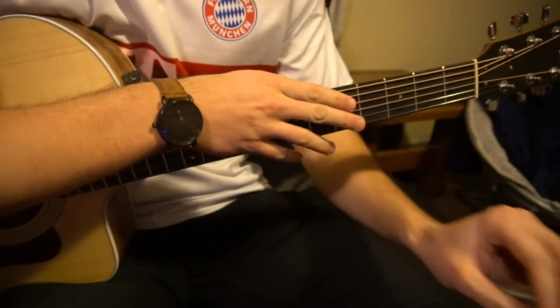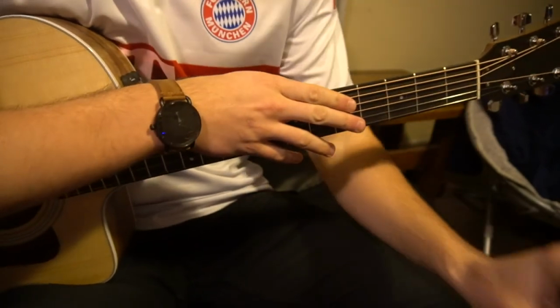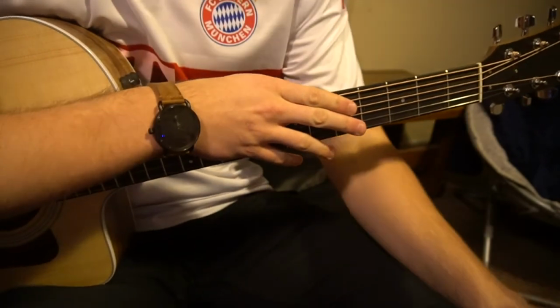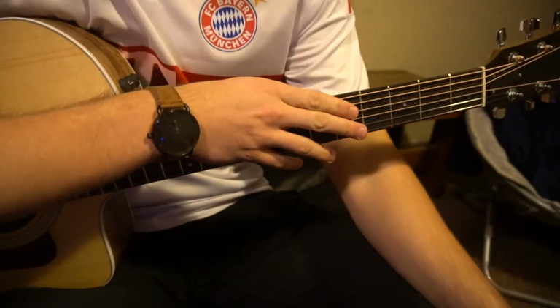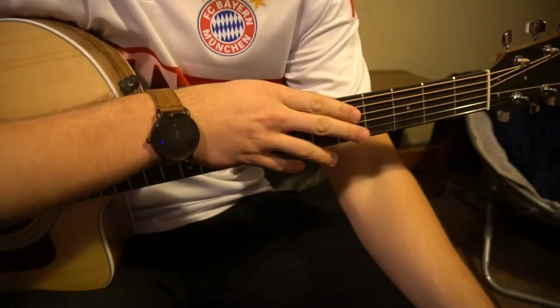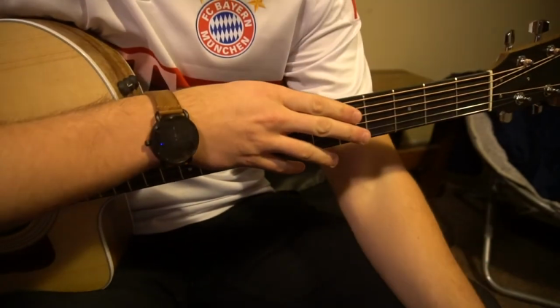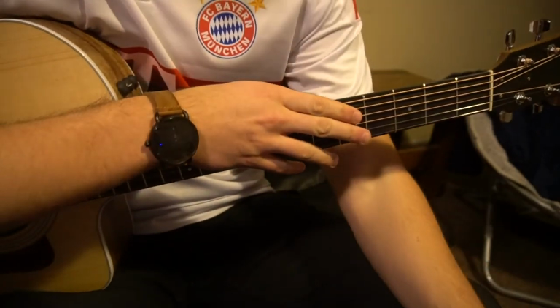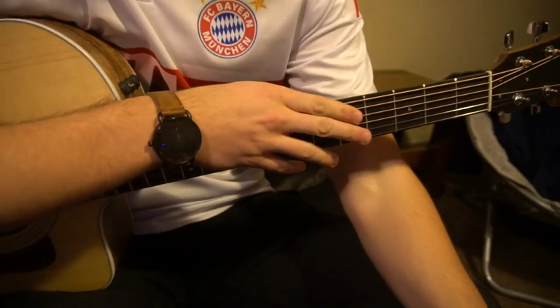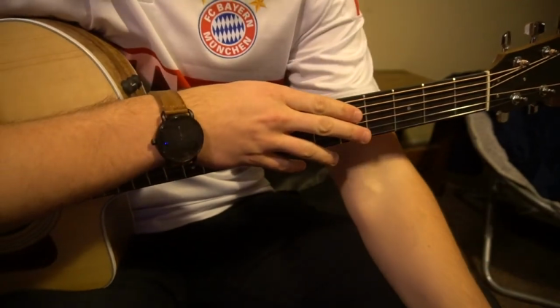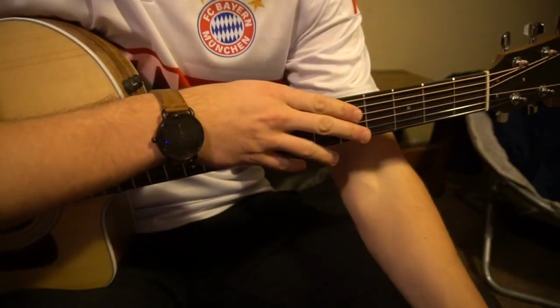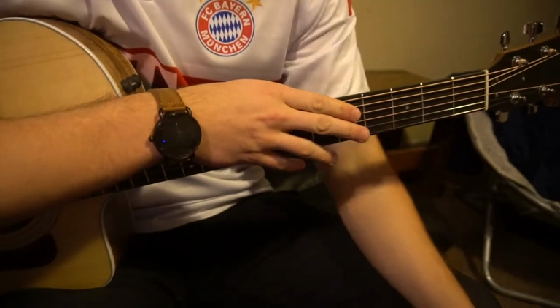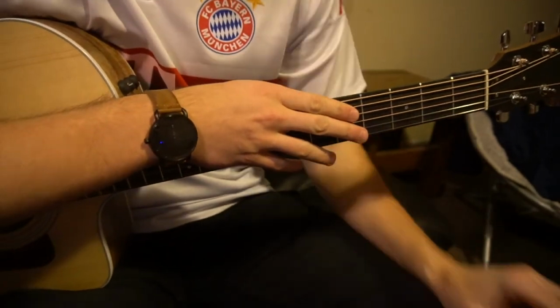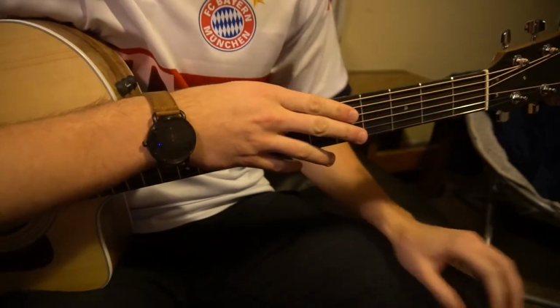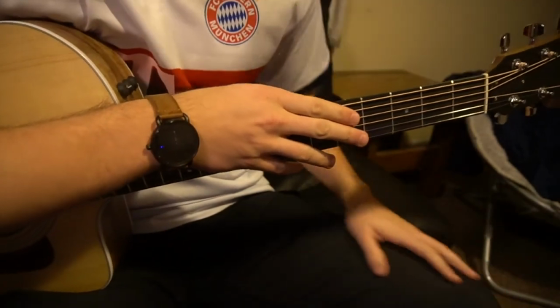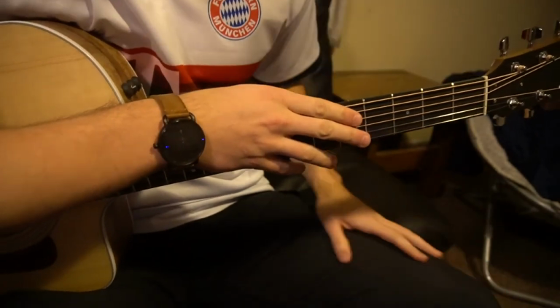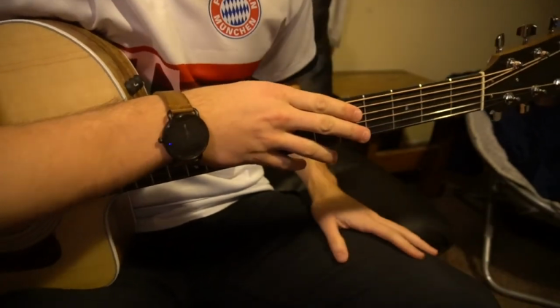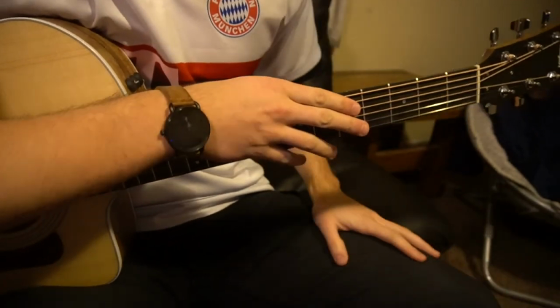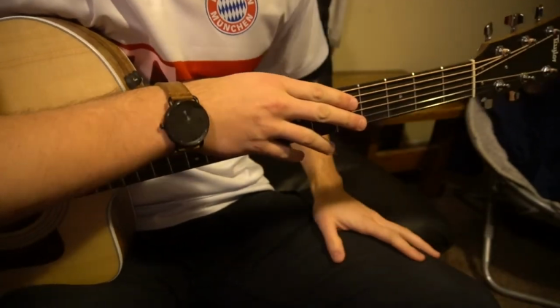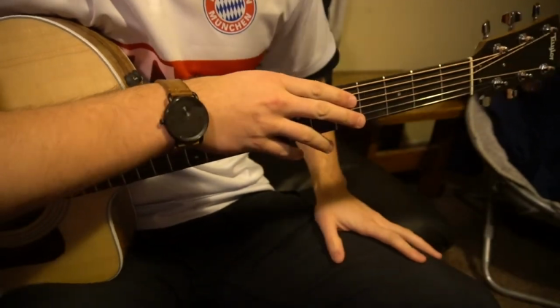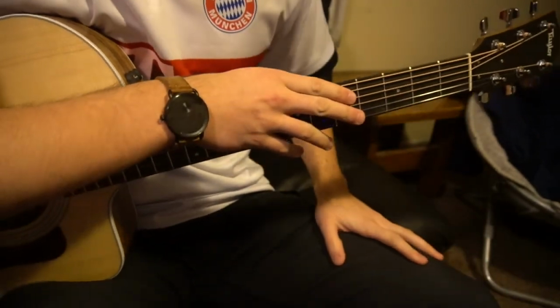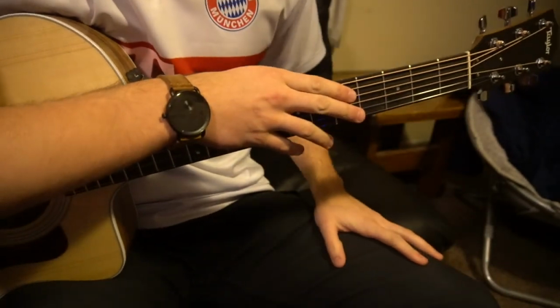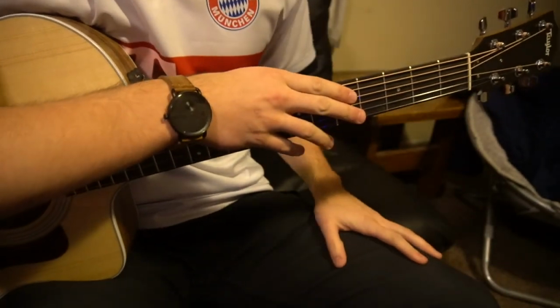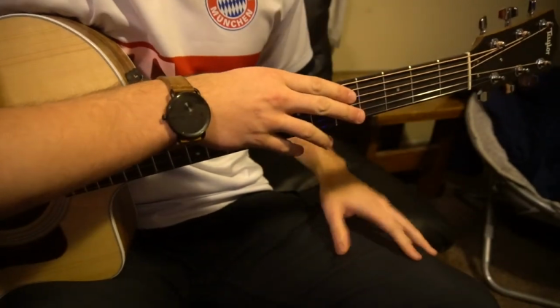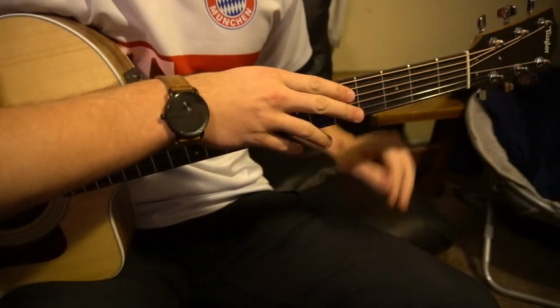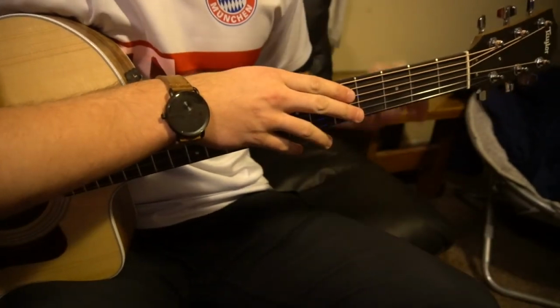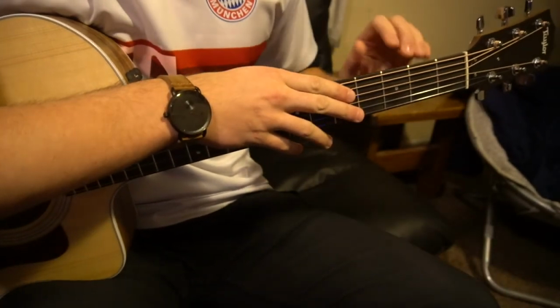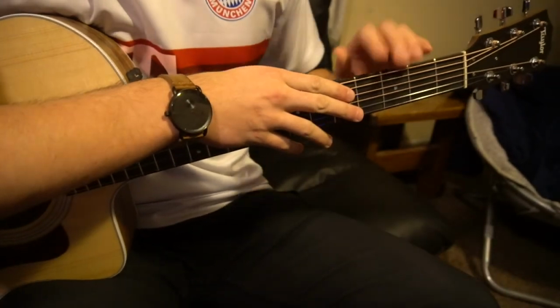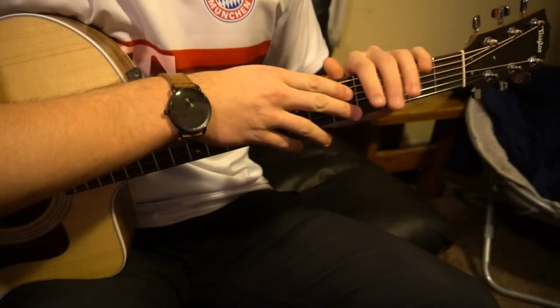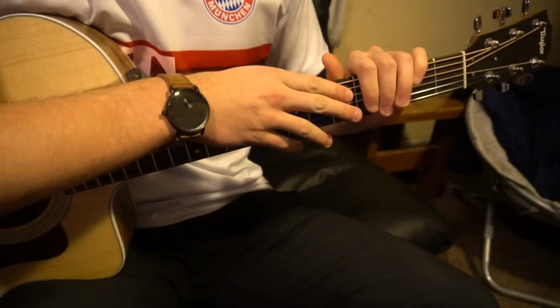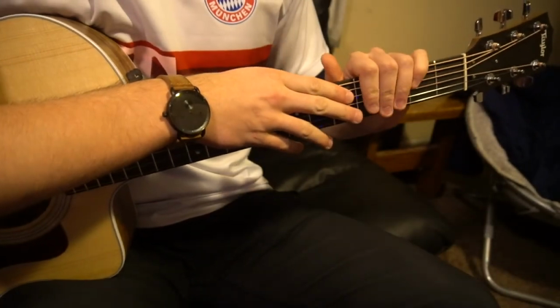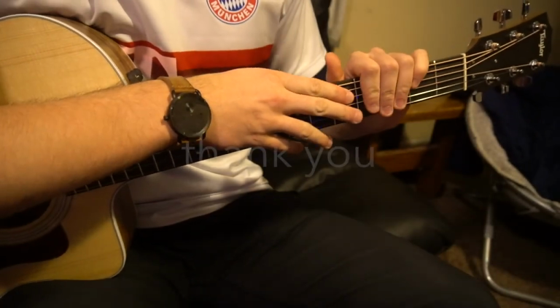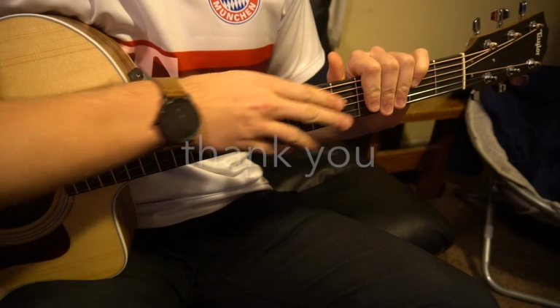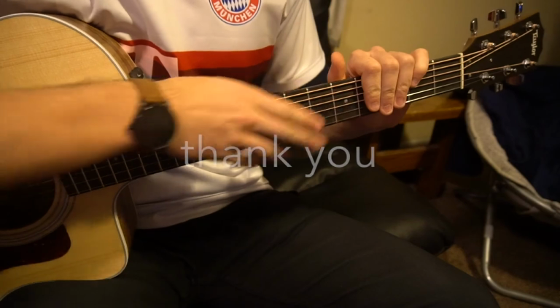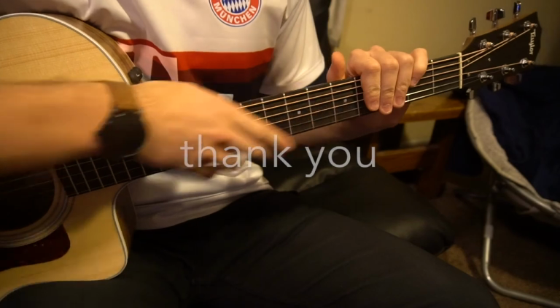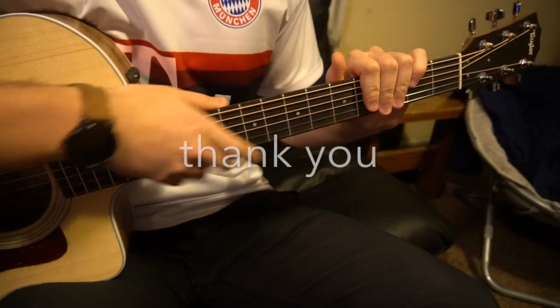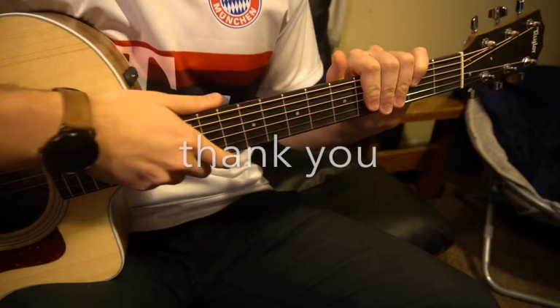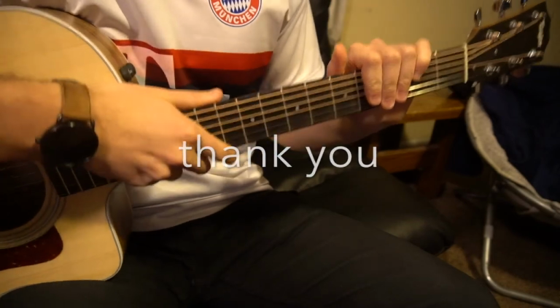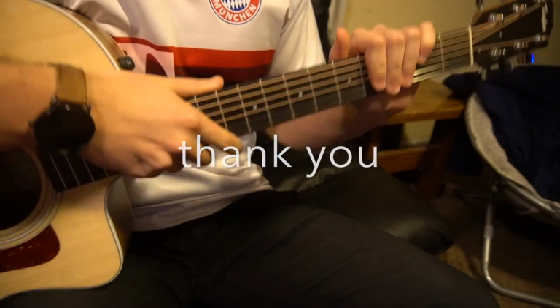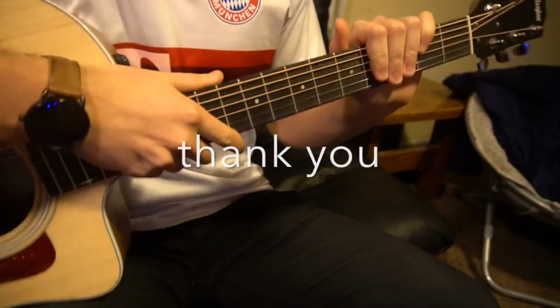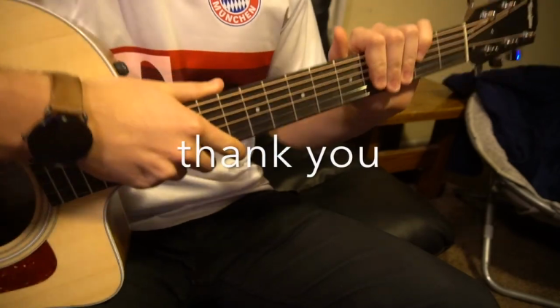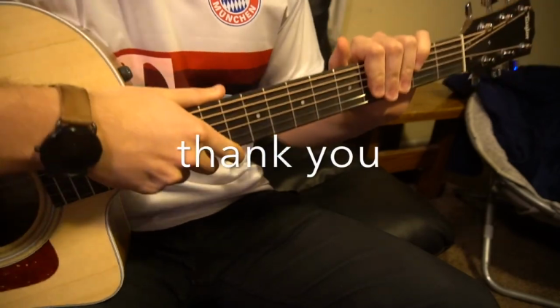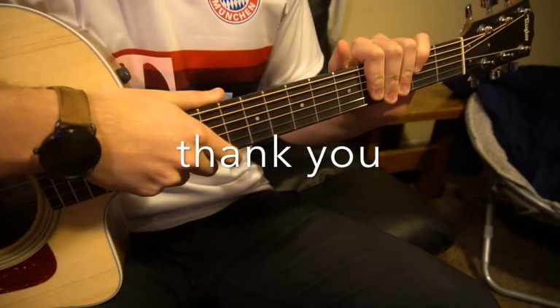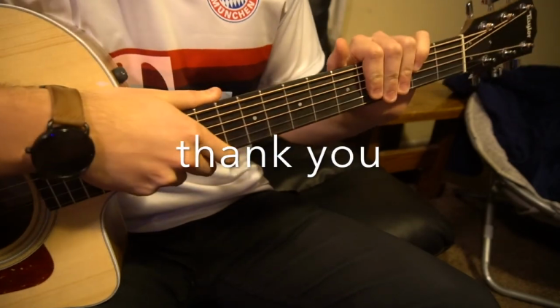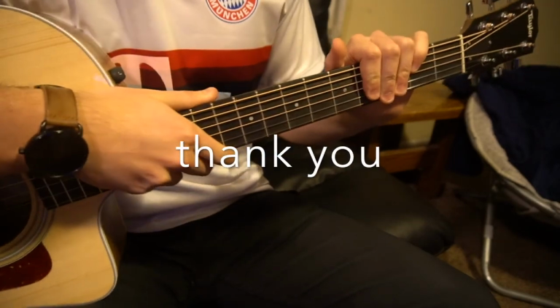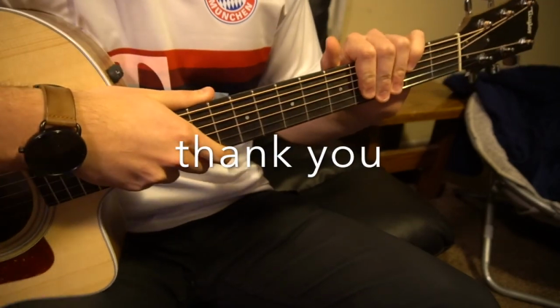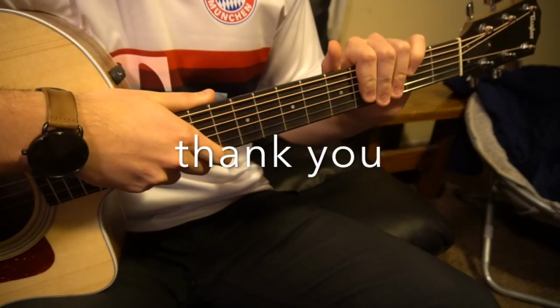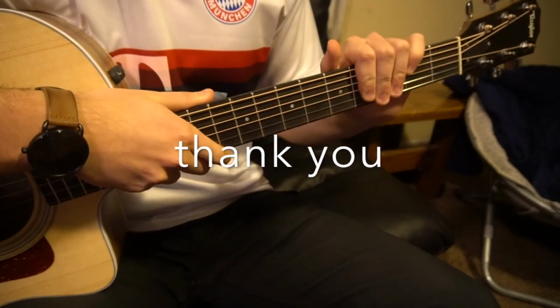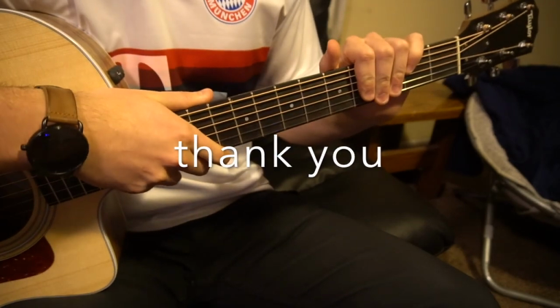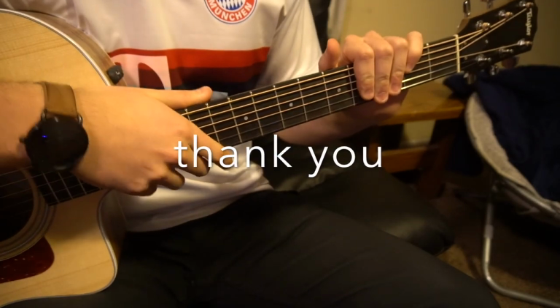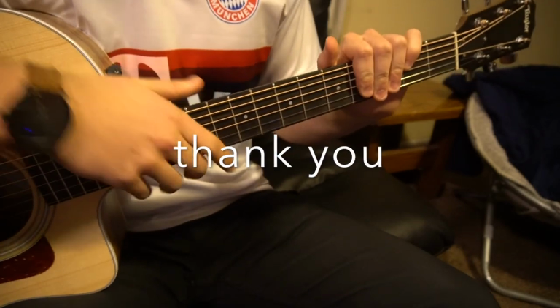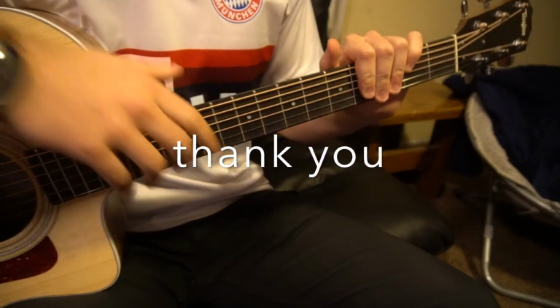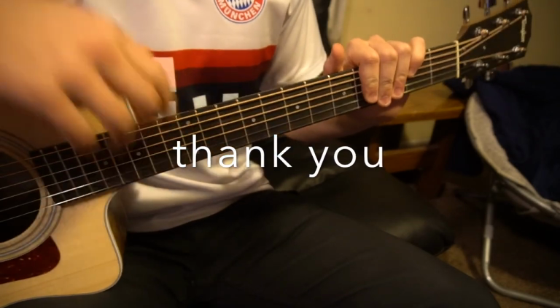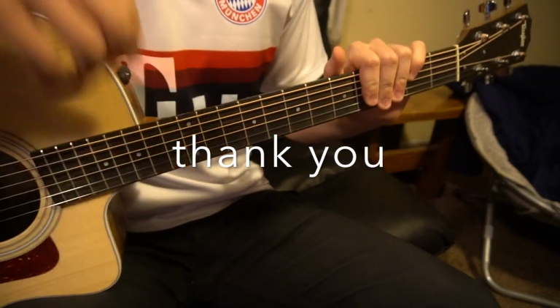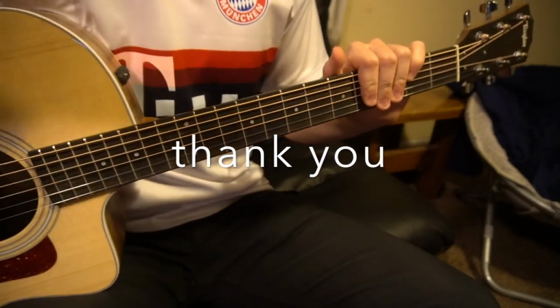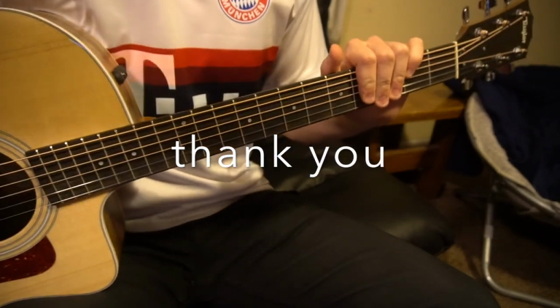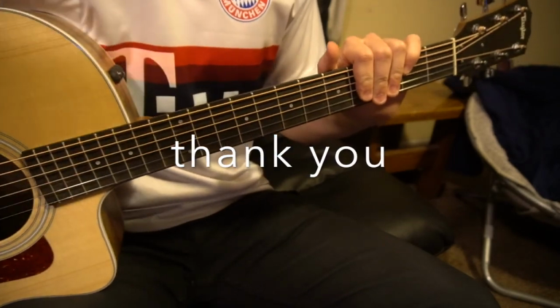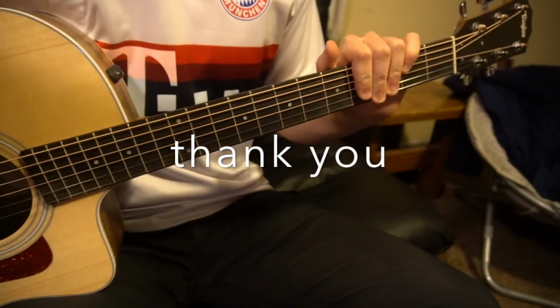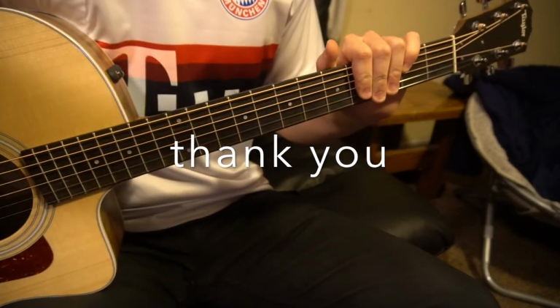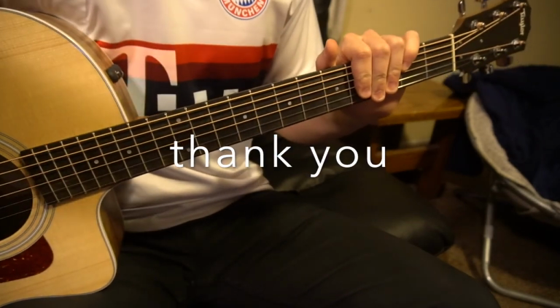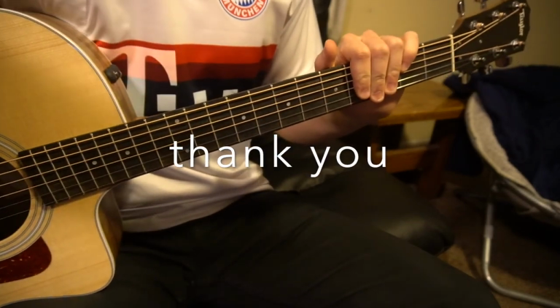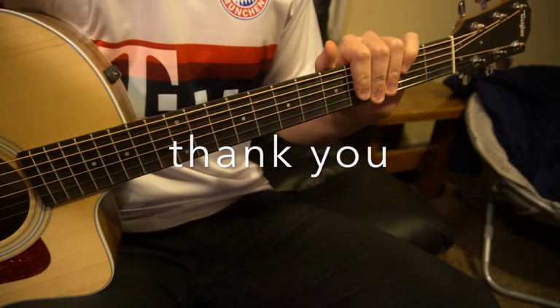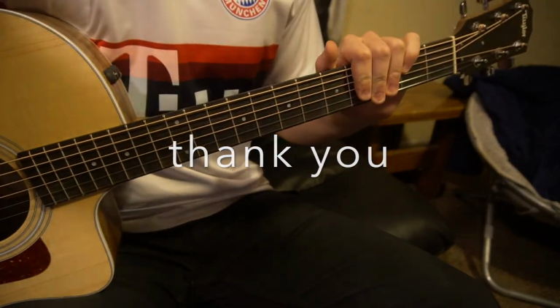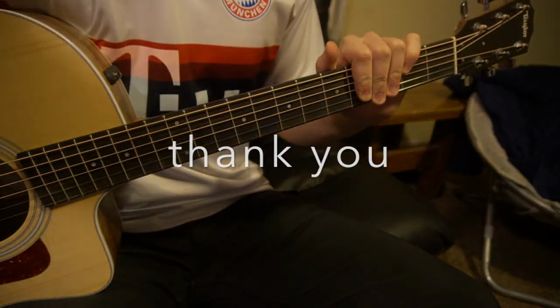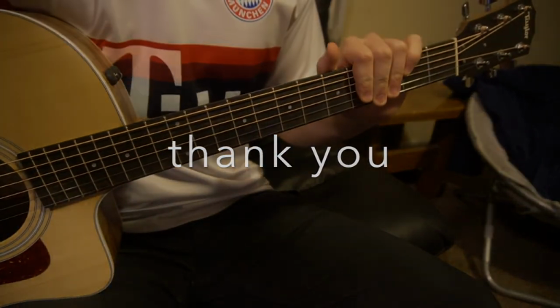If you have questions, feel free to comment below. If you'd like to see more tutorials, please subscribe to my channel. Thank you for watching.